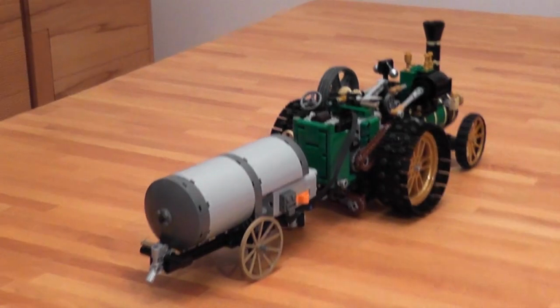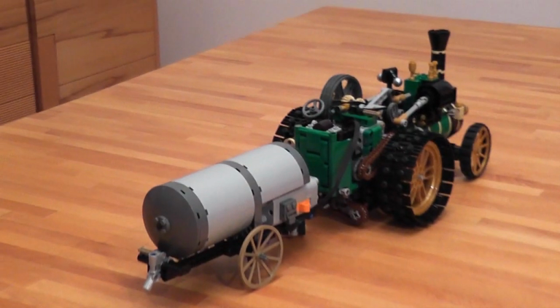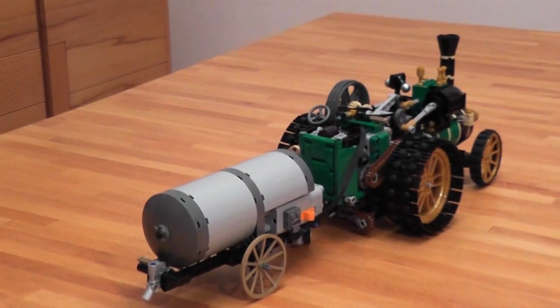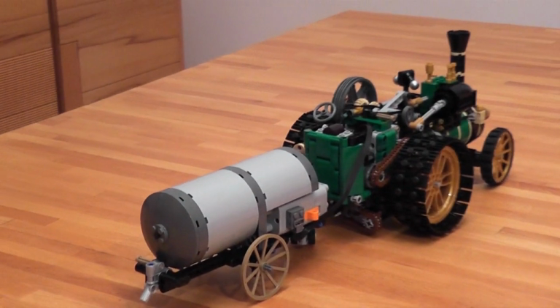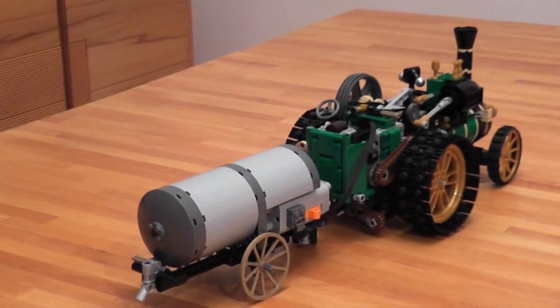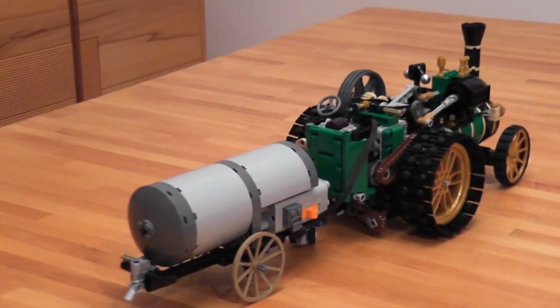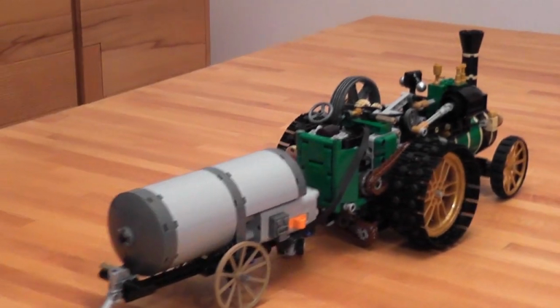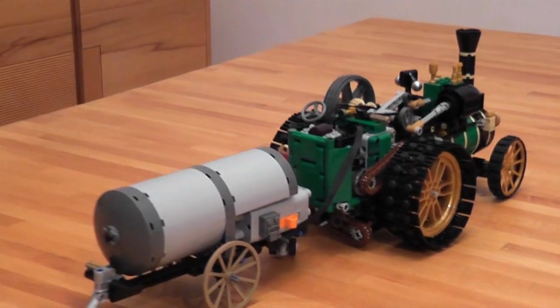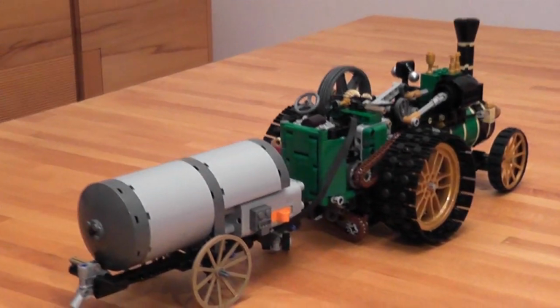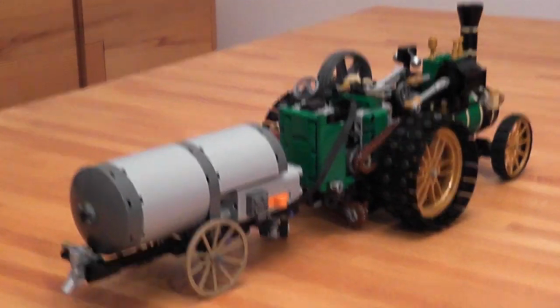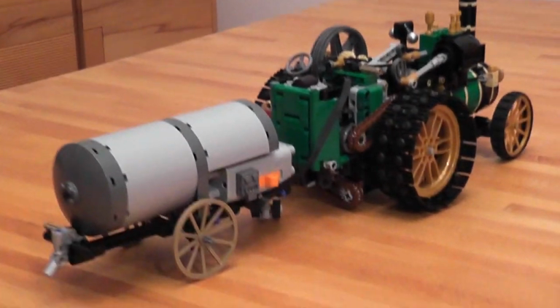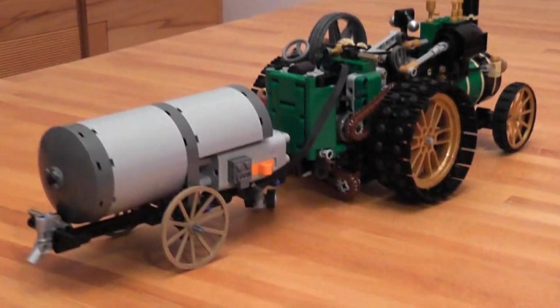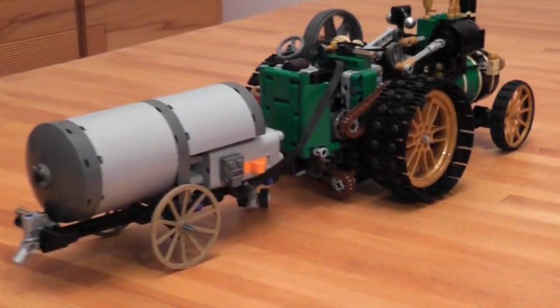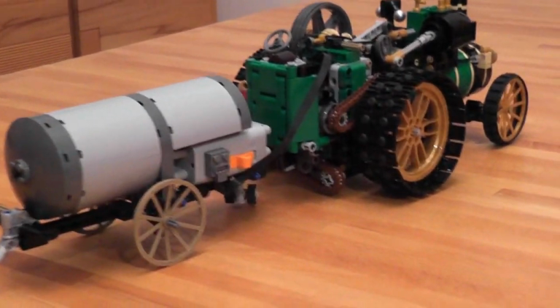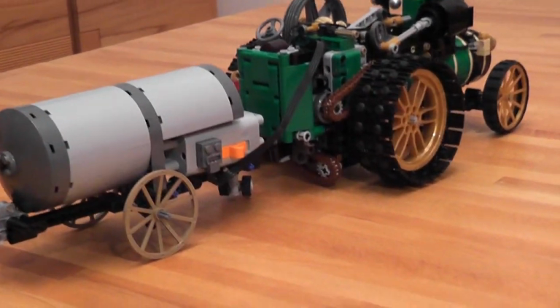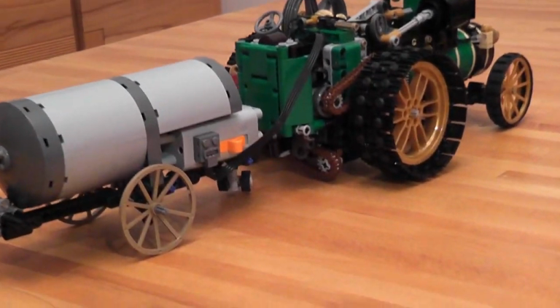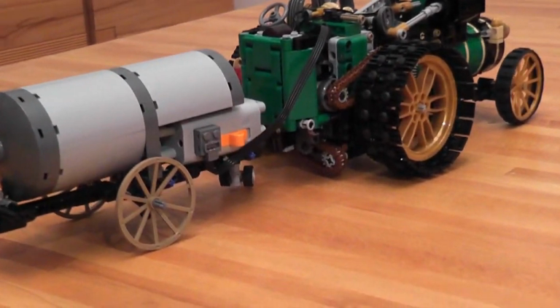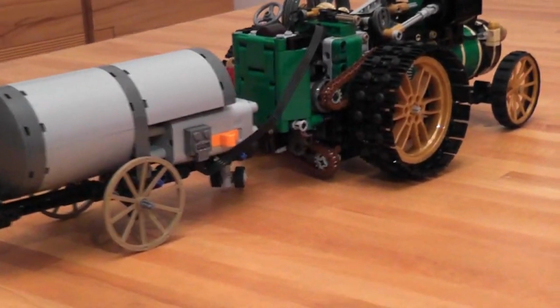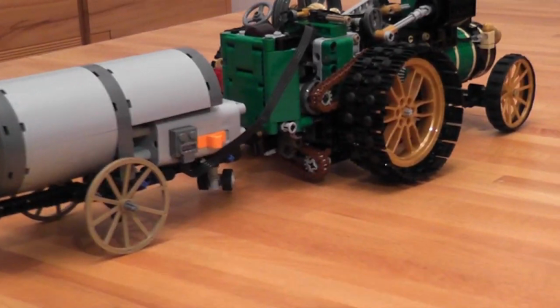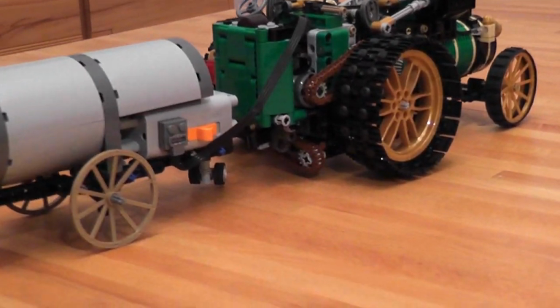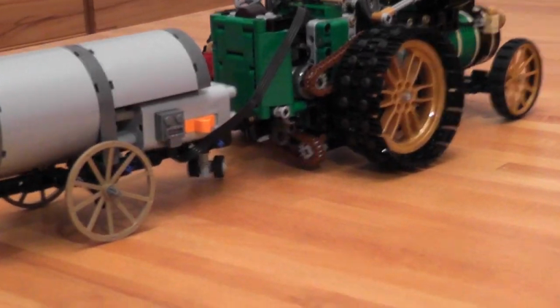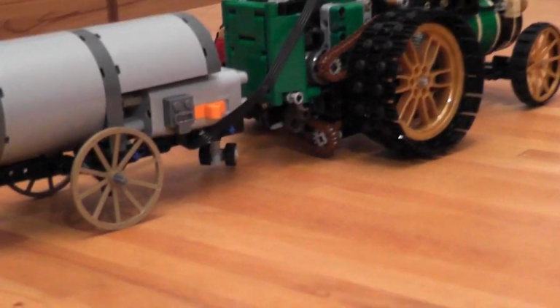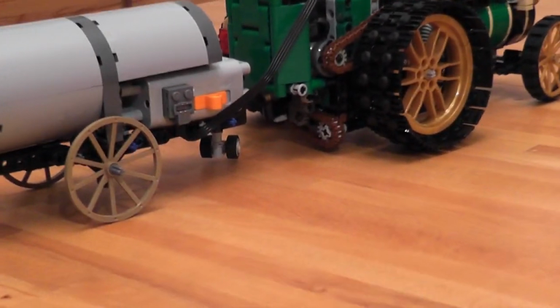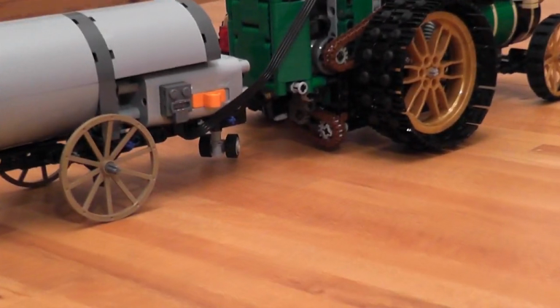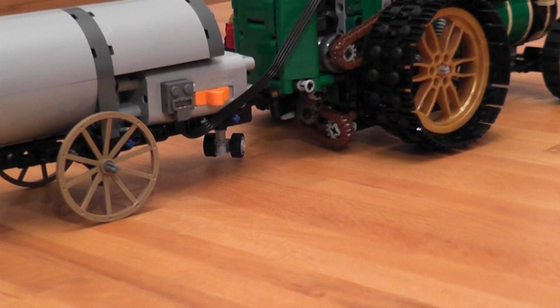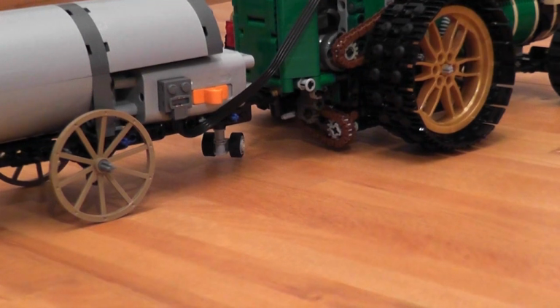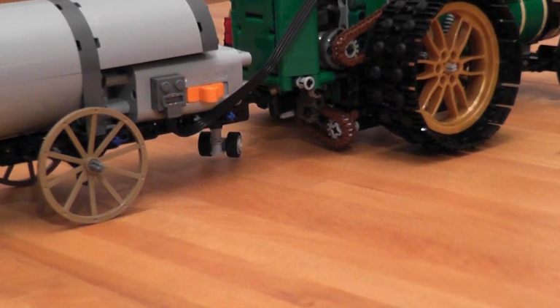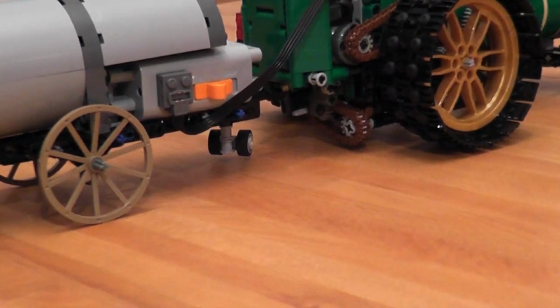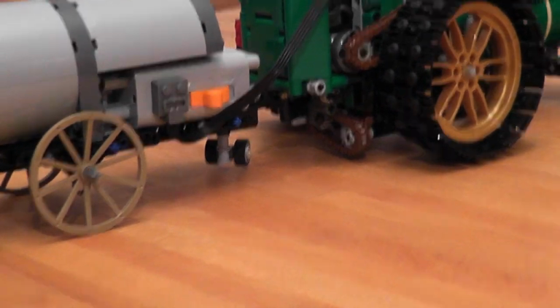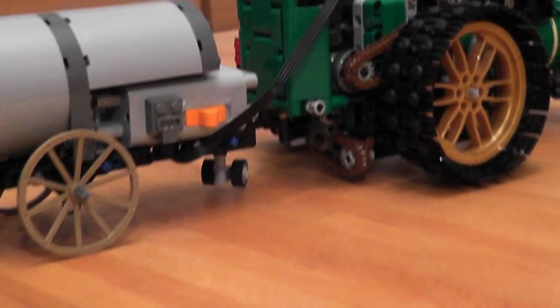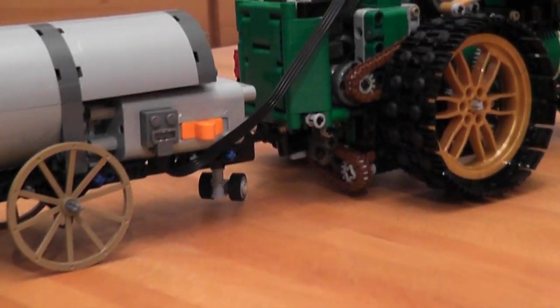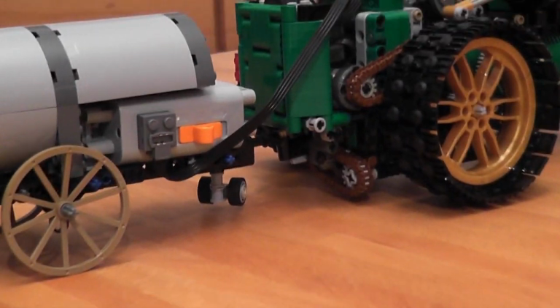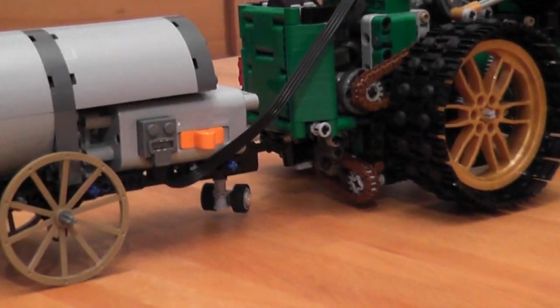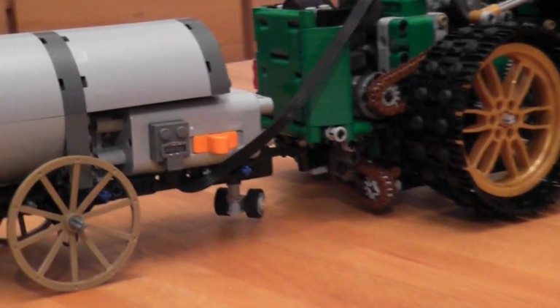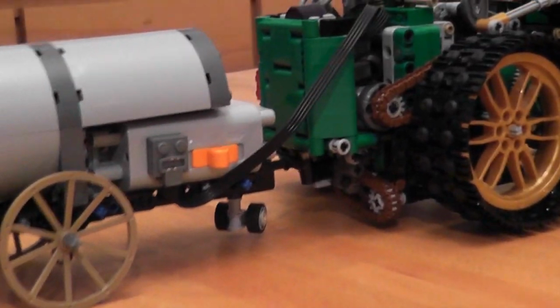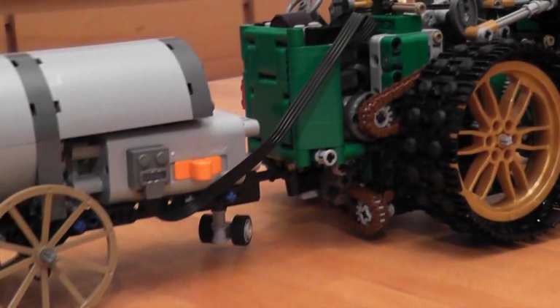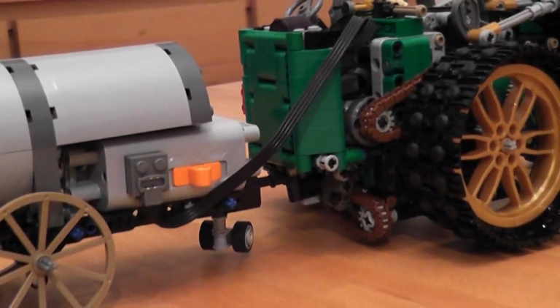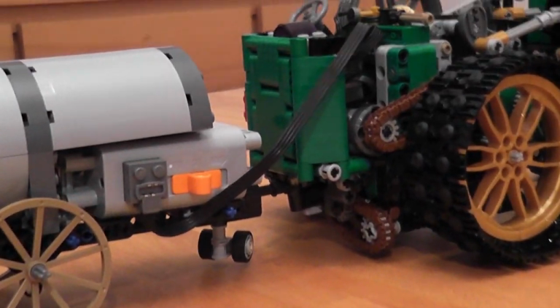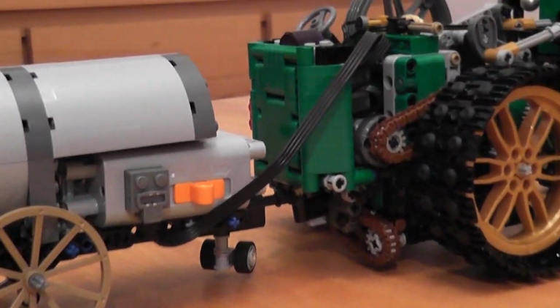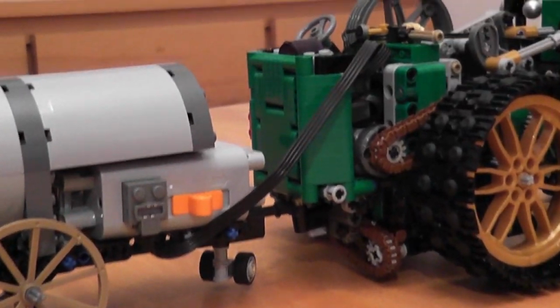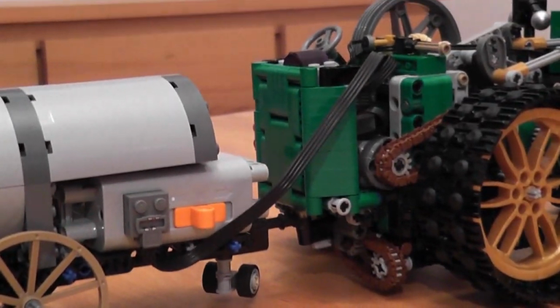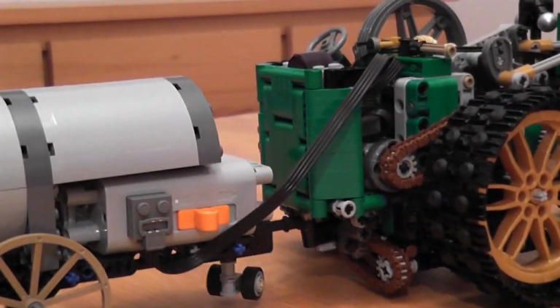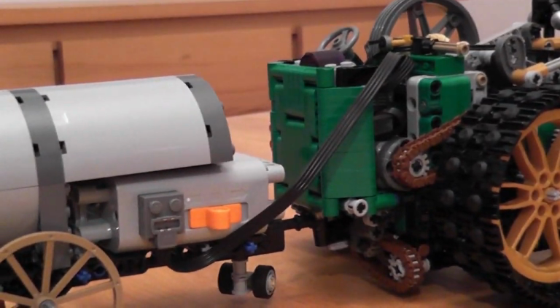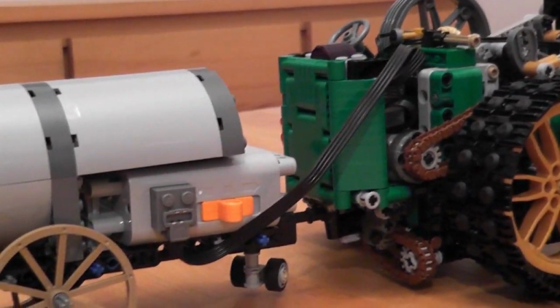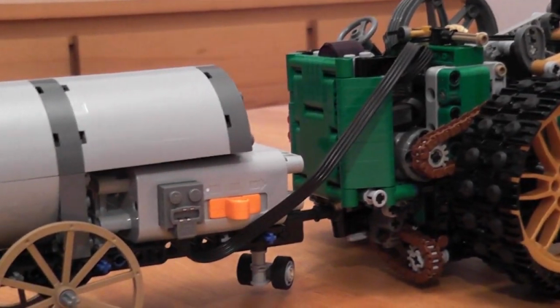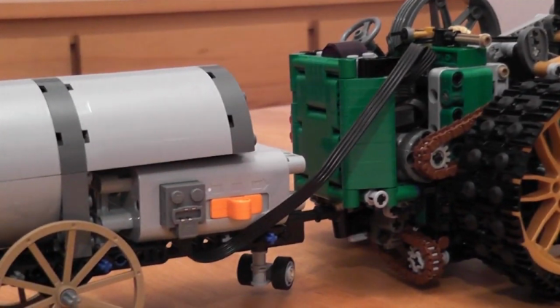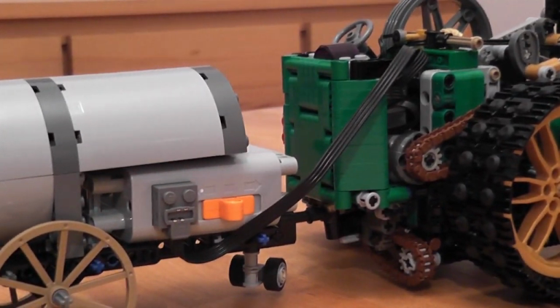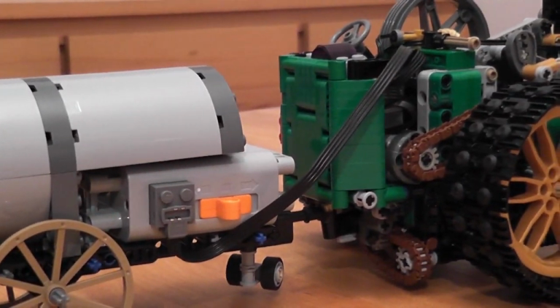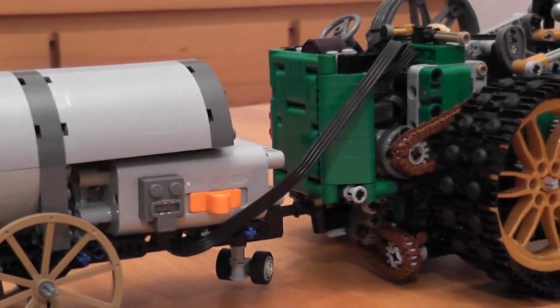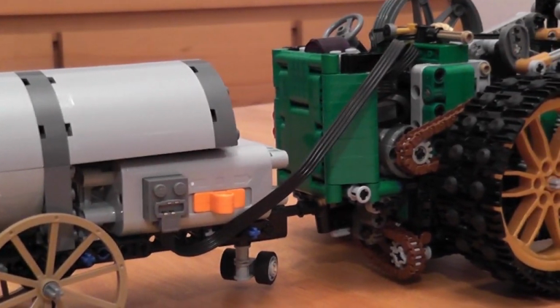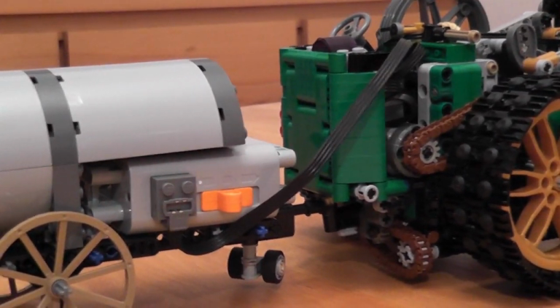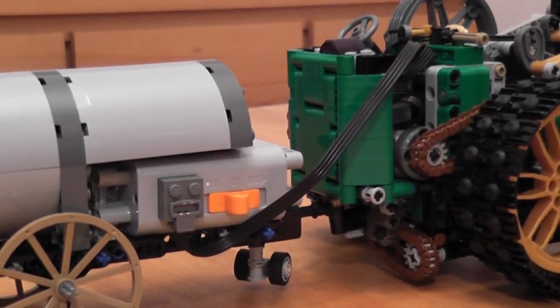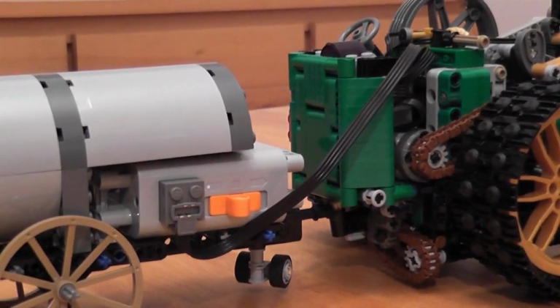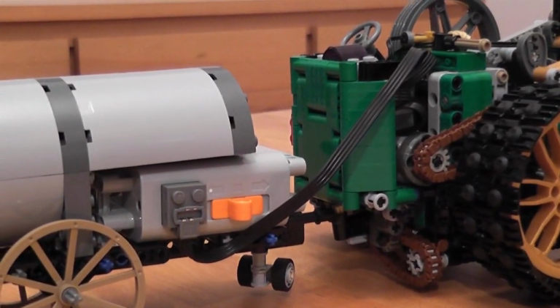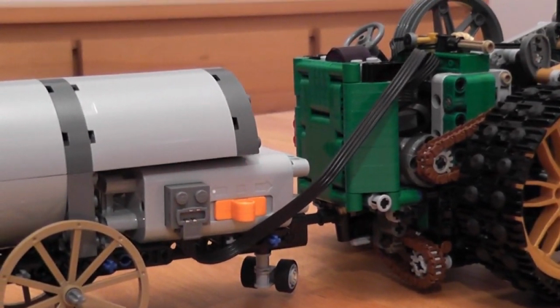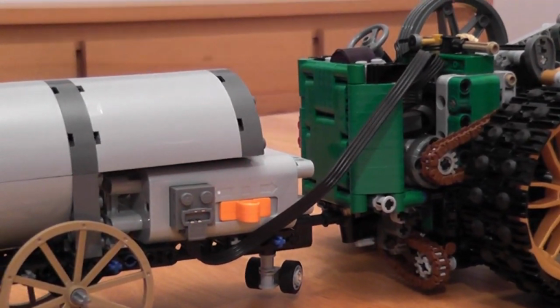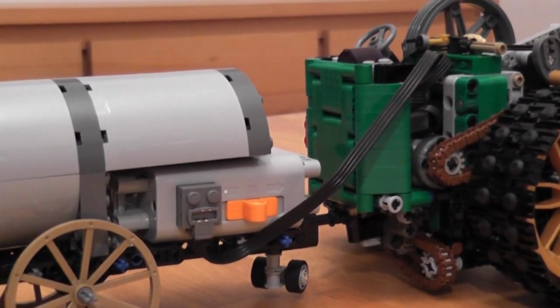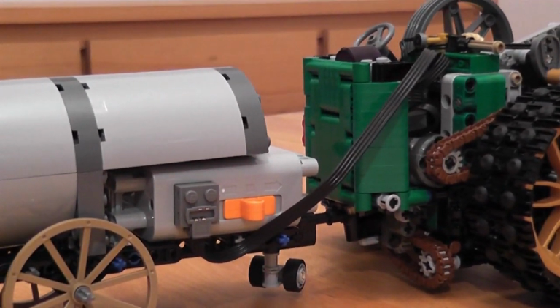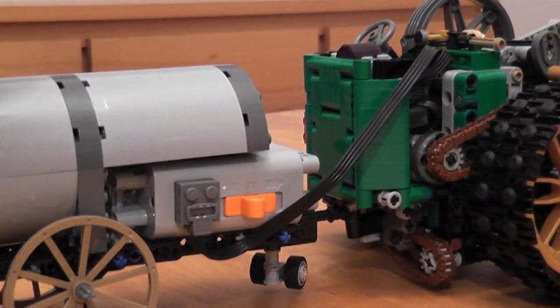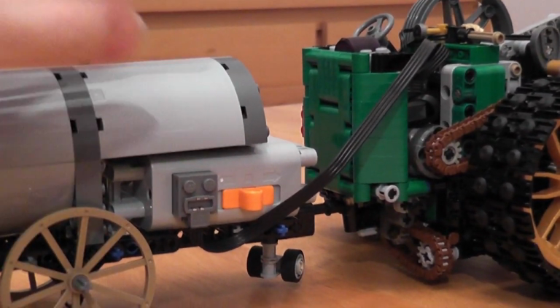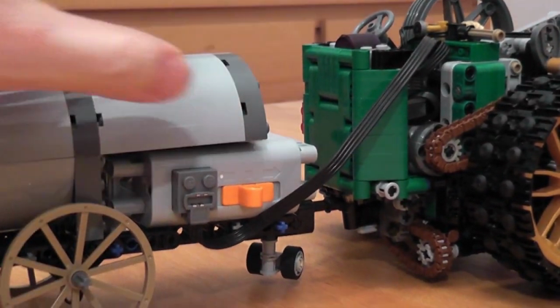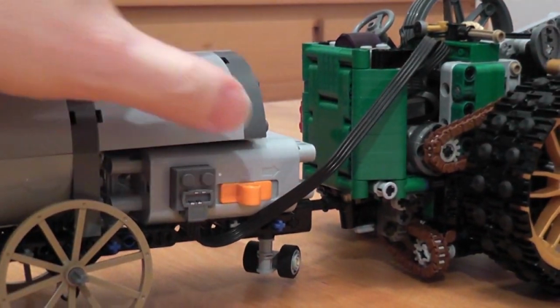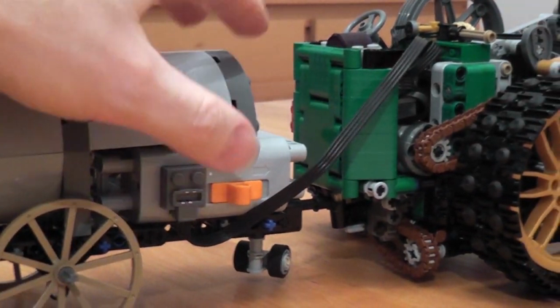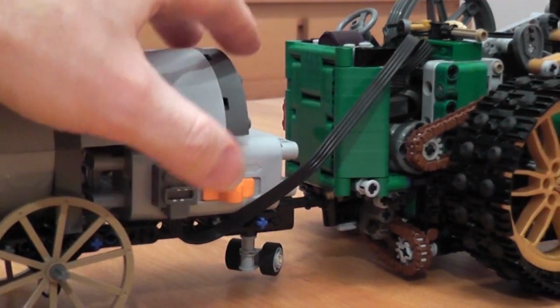So far so good, but I know many of you folks like power functions, so I equipped this traction engine with remote control.